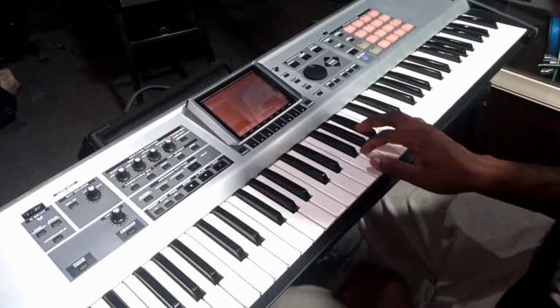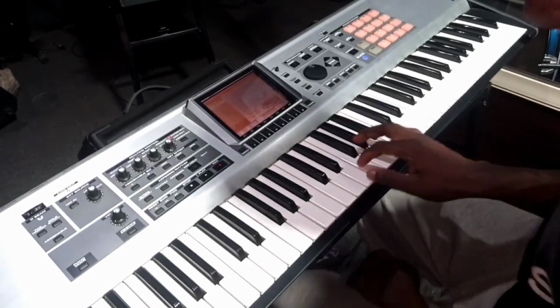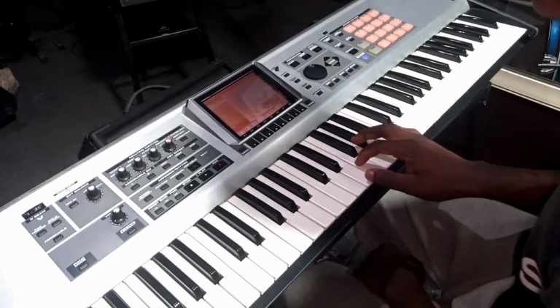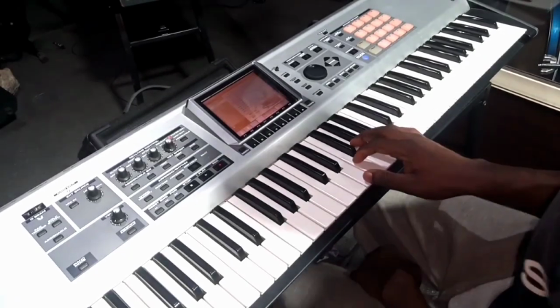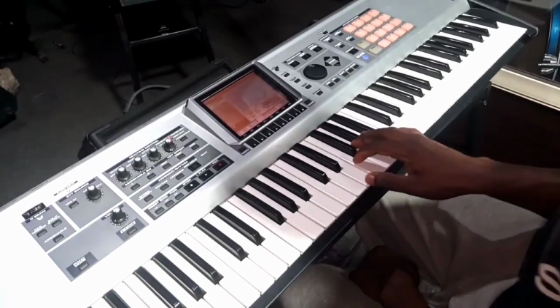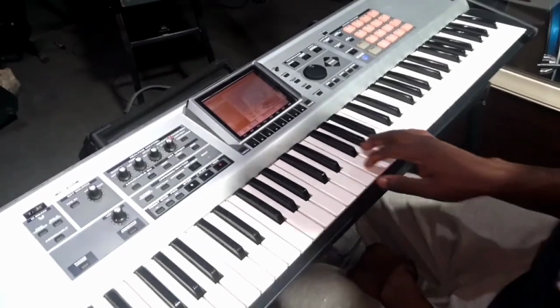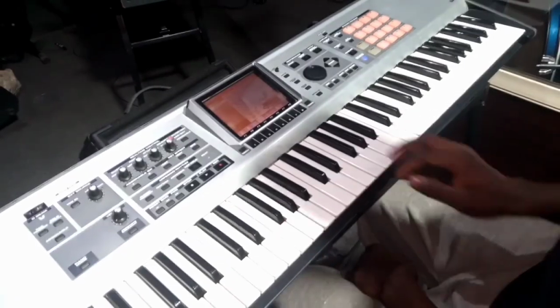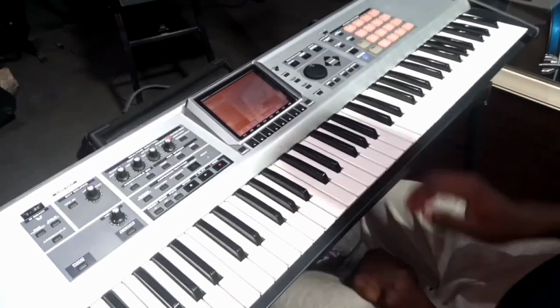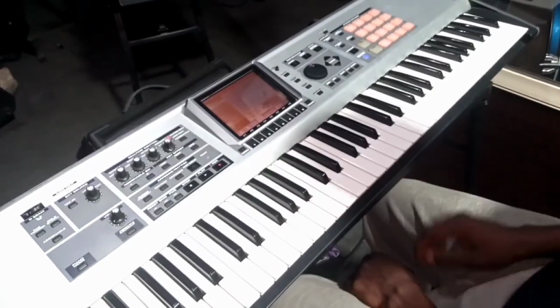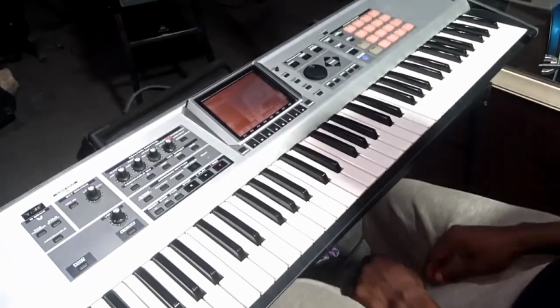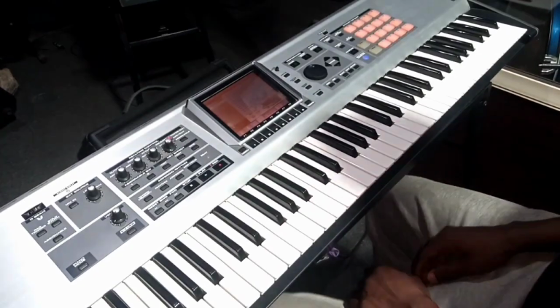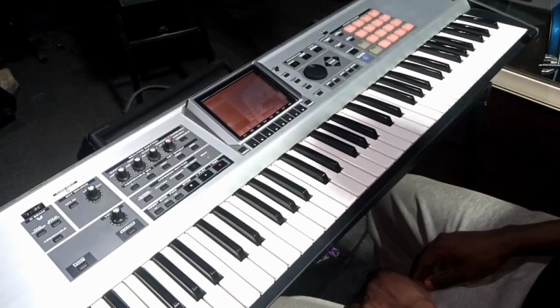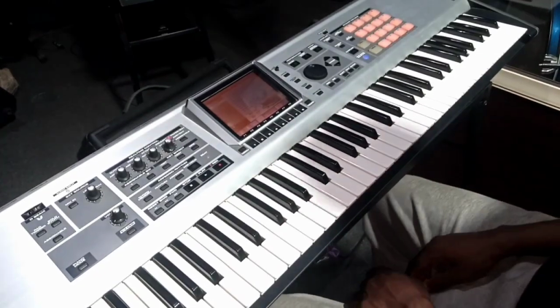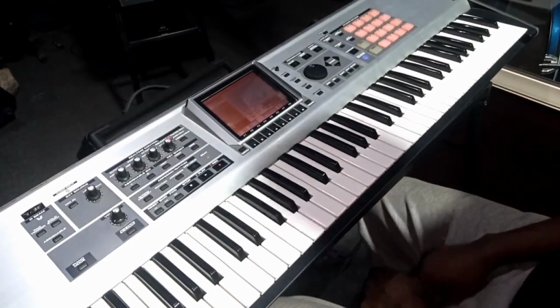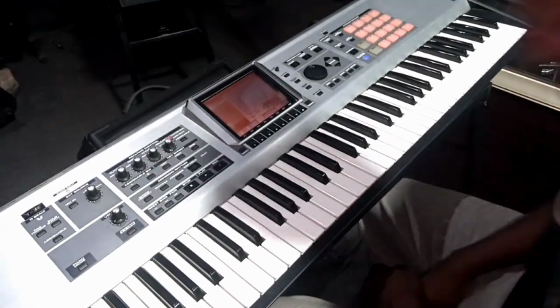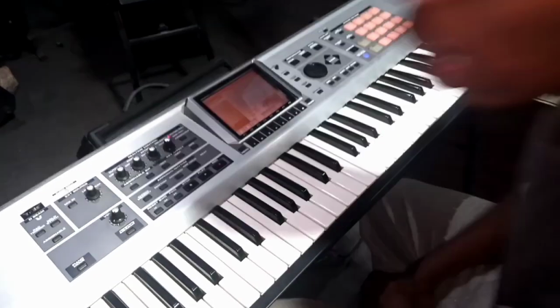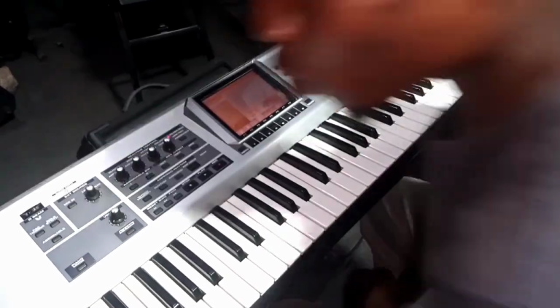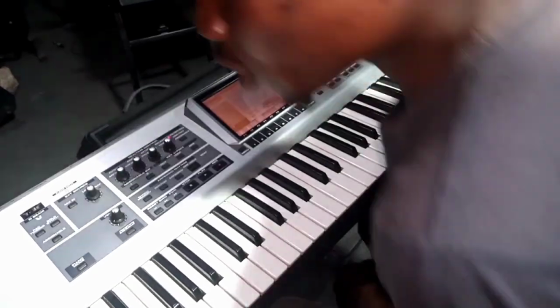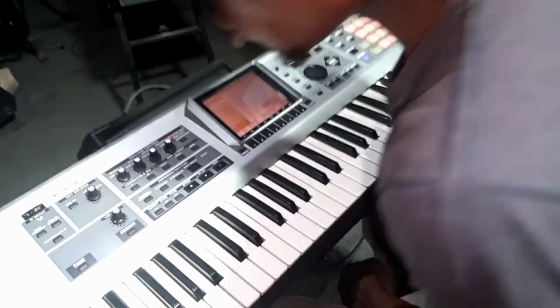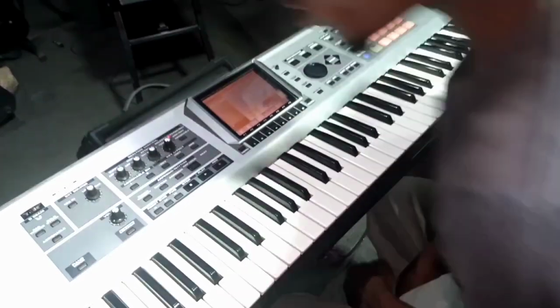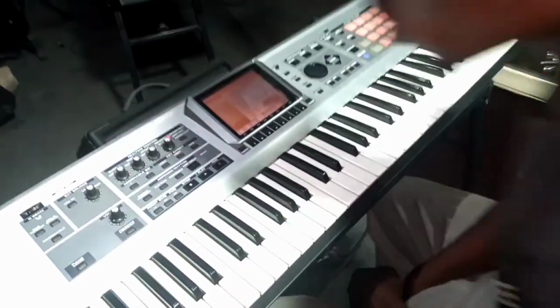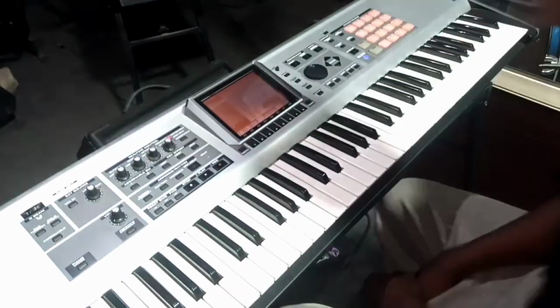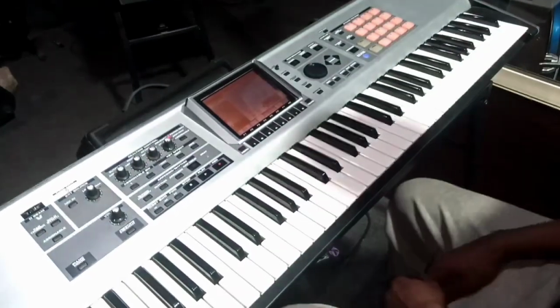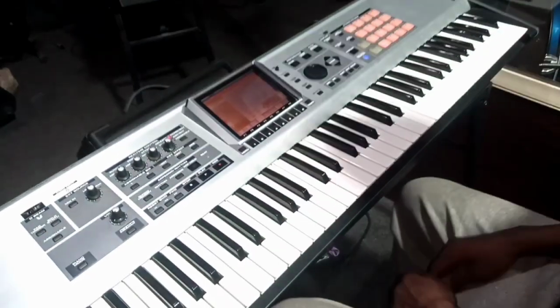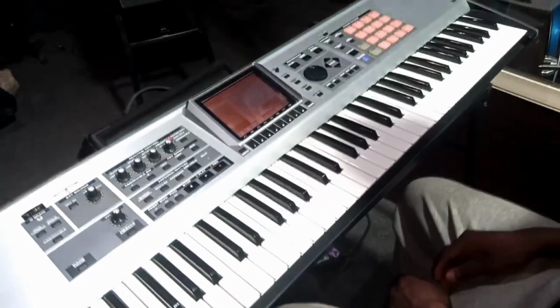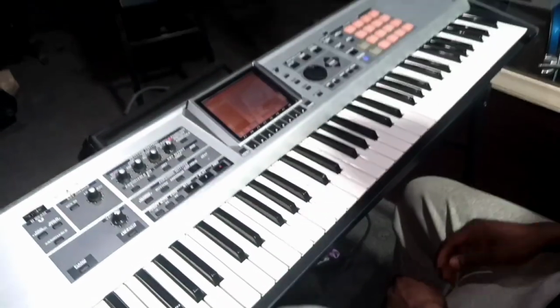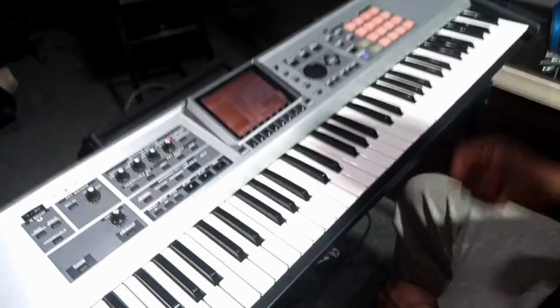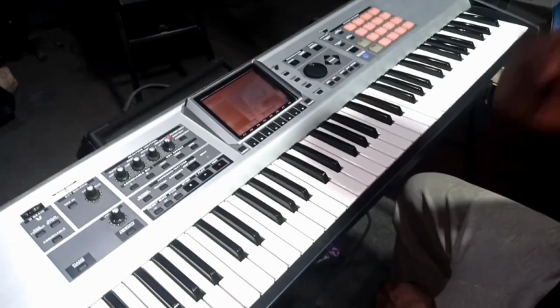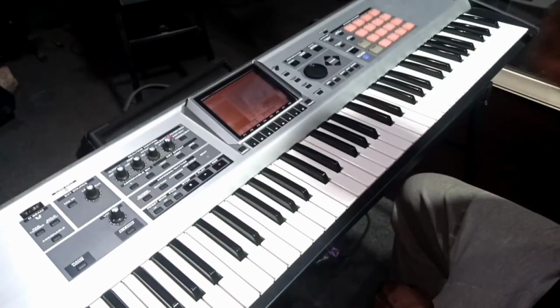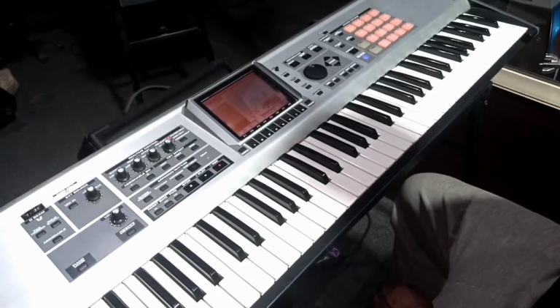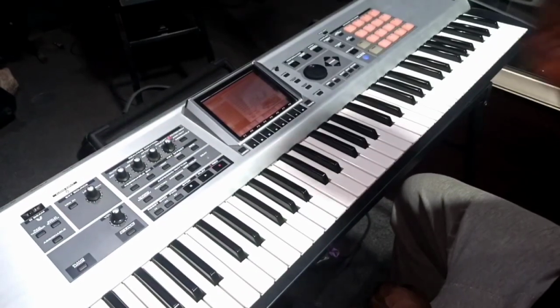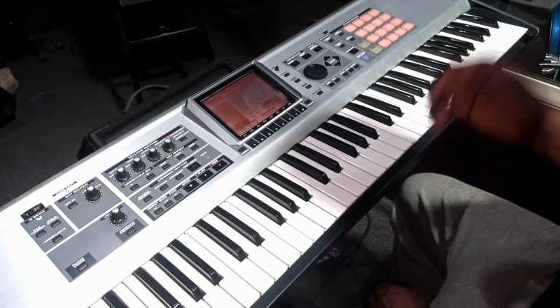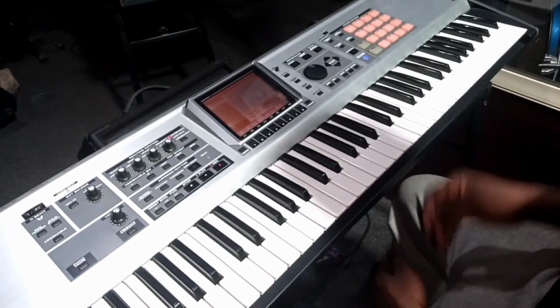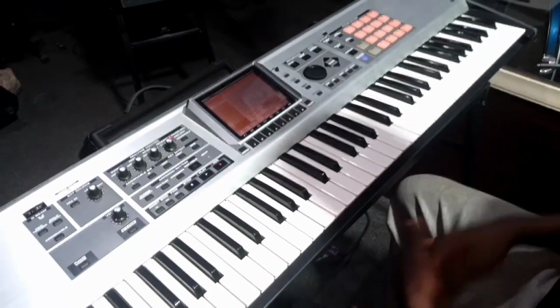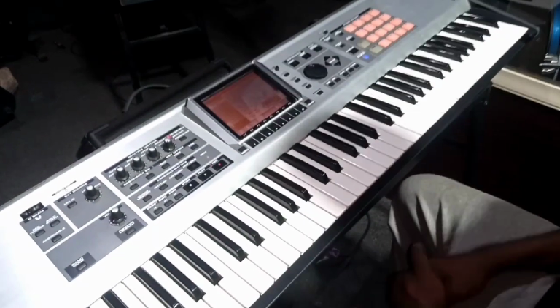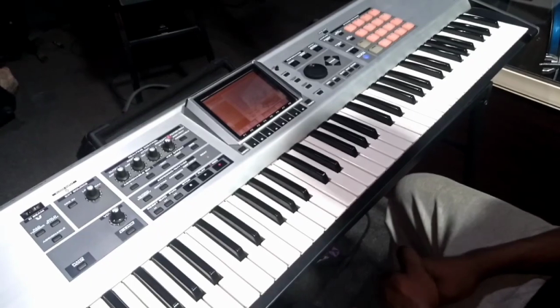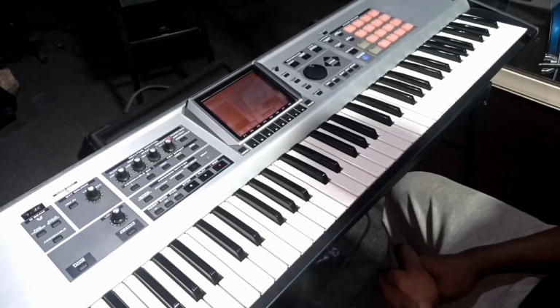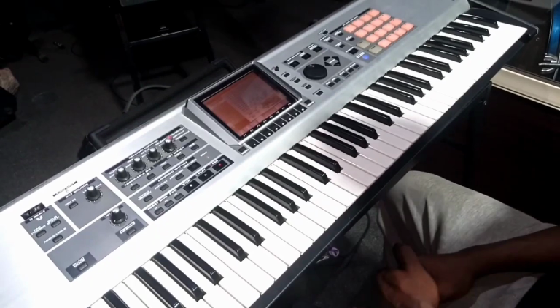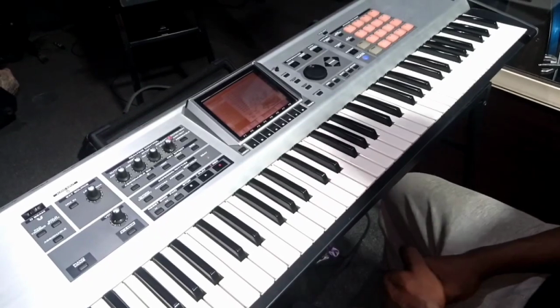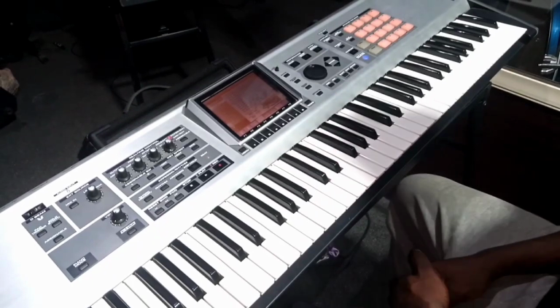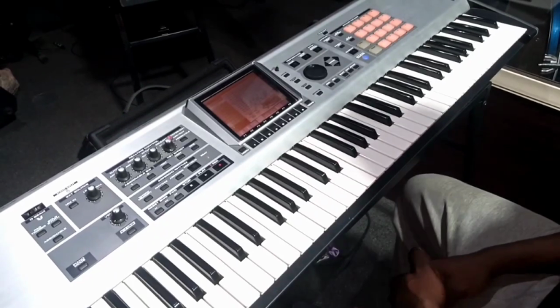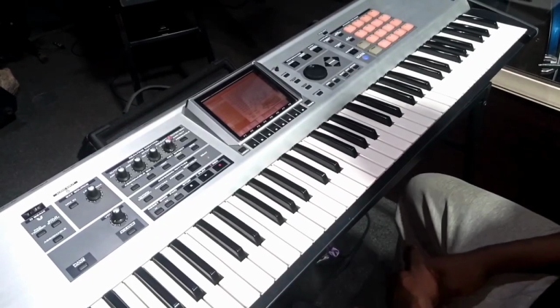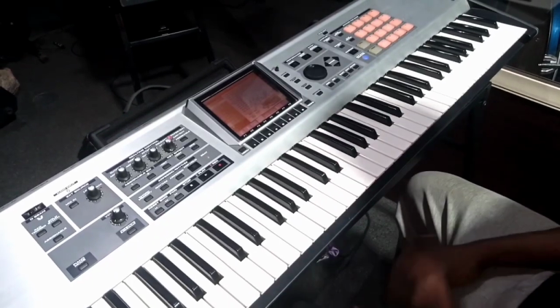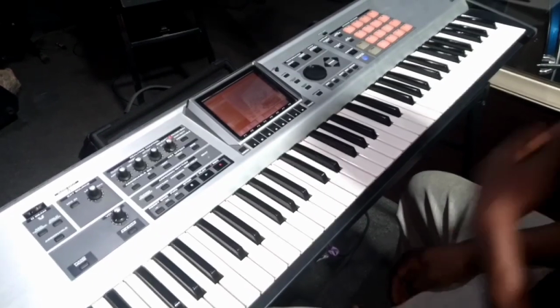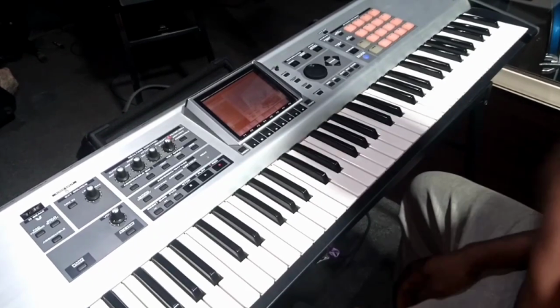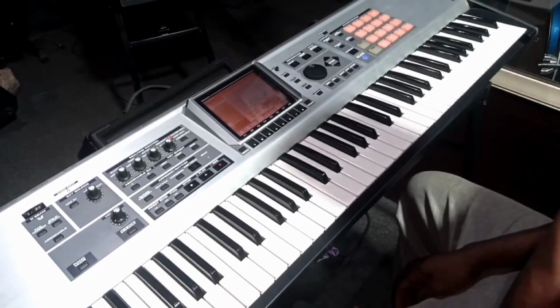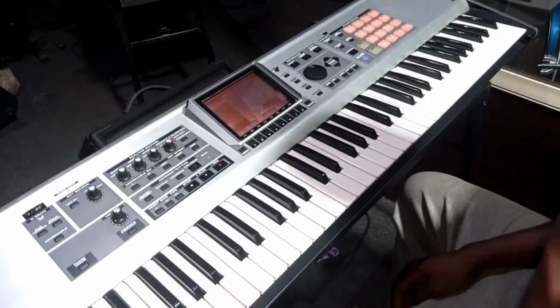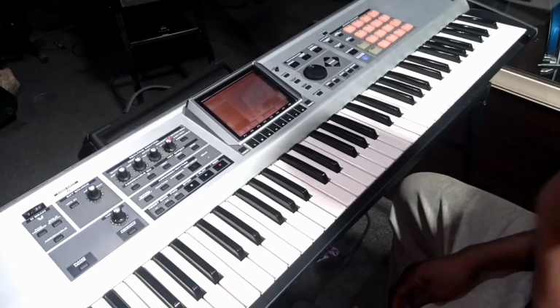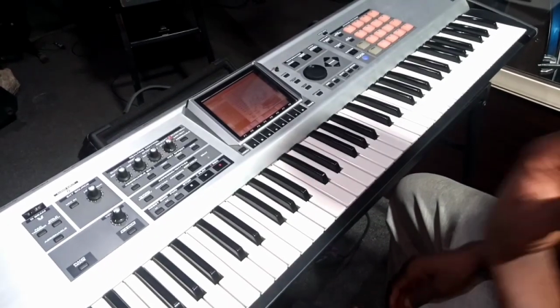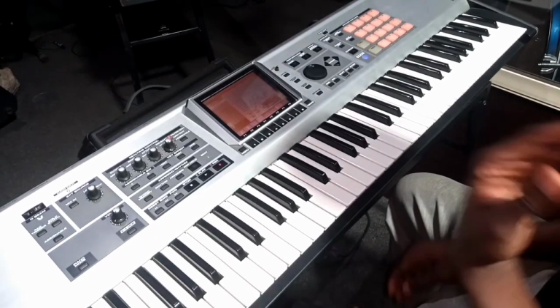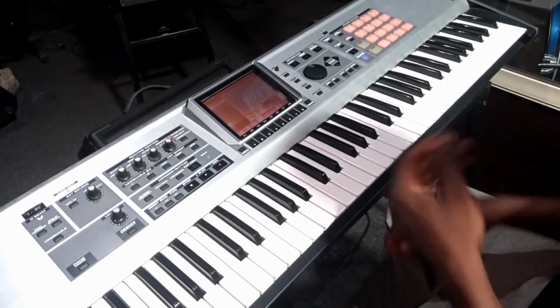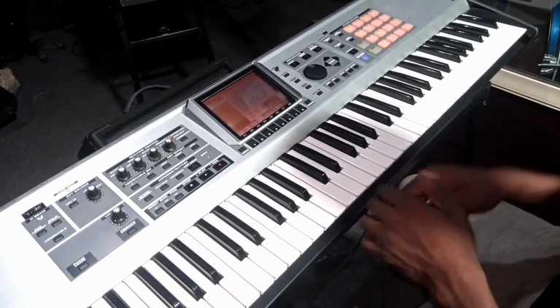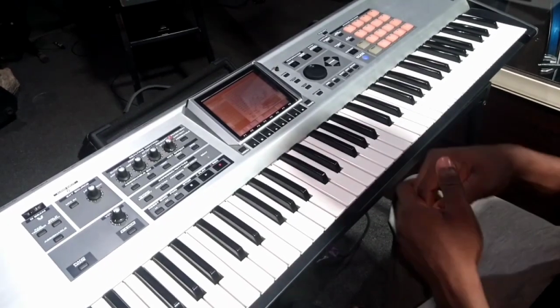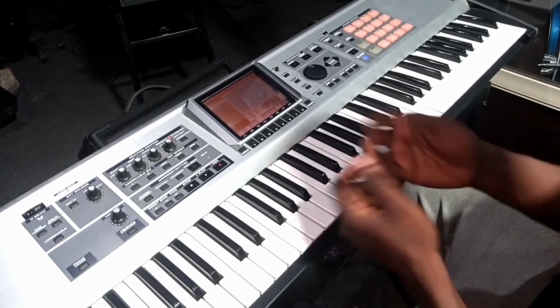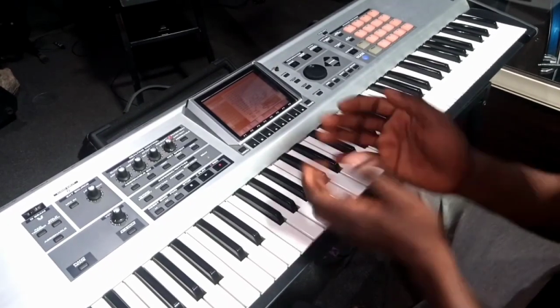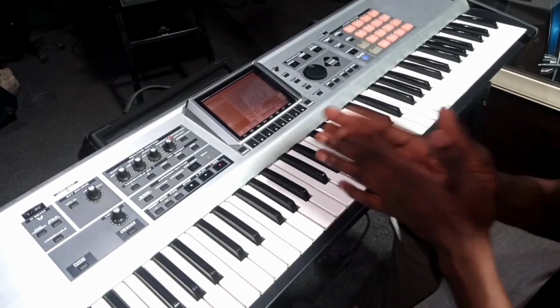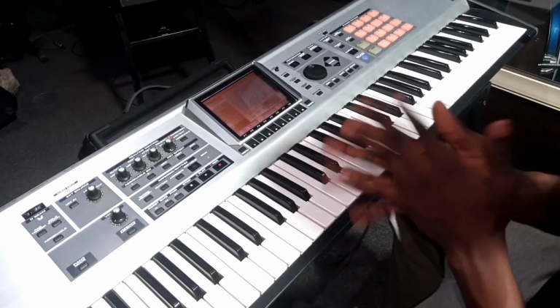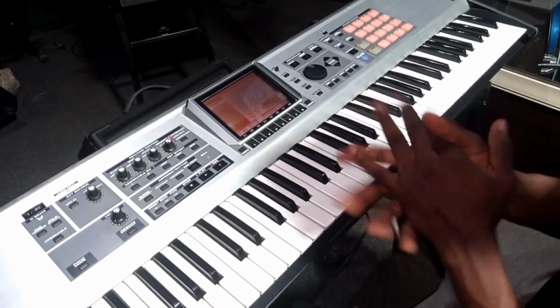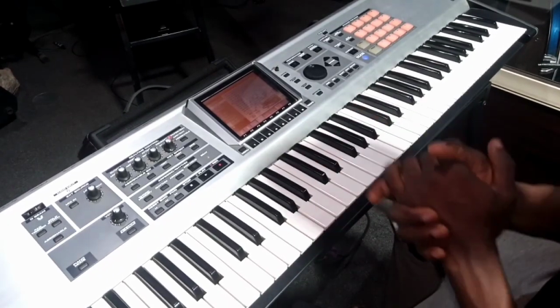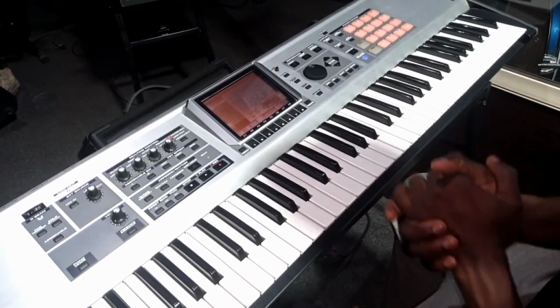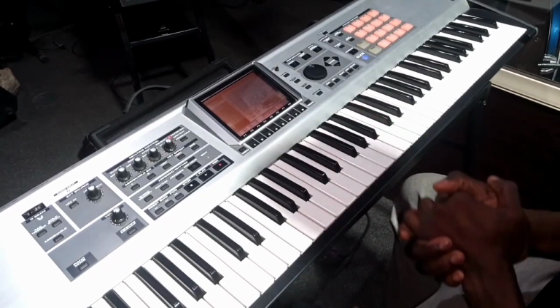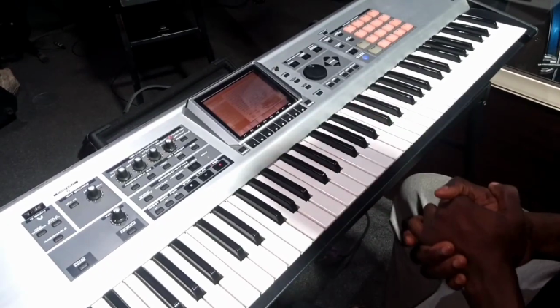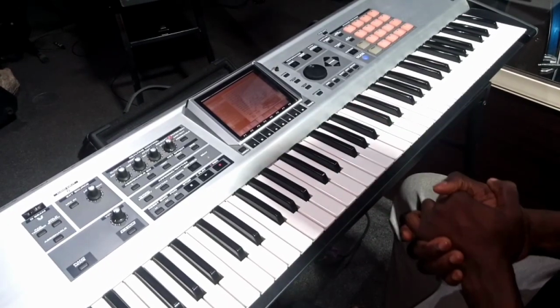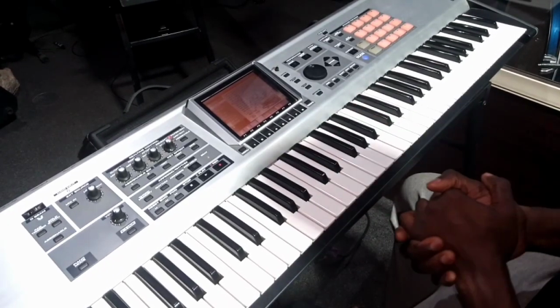Hello guys, I'm going to be talking about the 2, 5, 1, 7, 3, 6, 4 chord position. How can you use that?